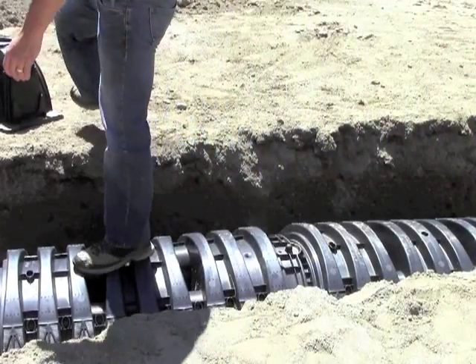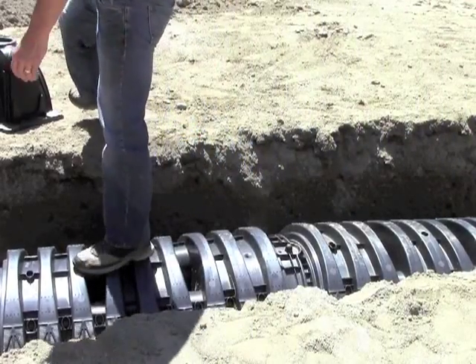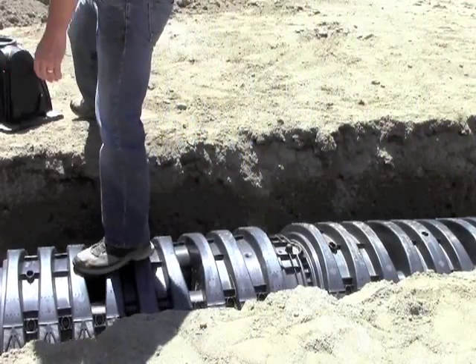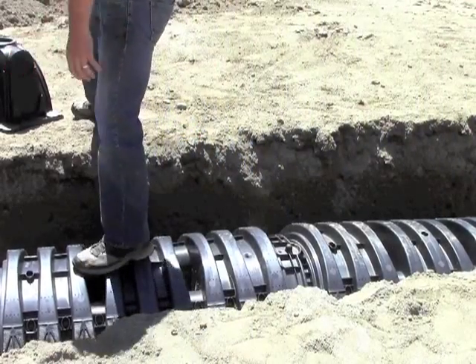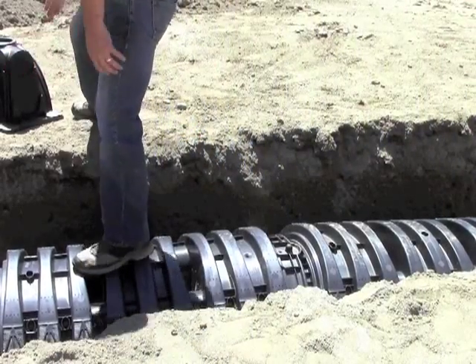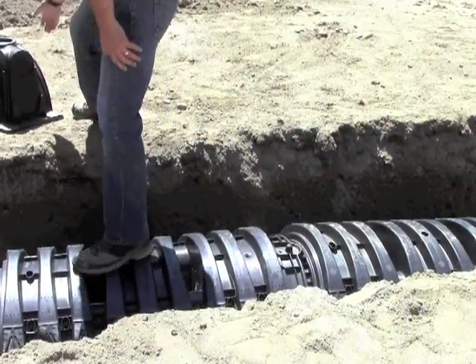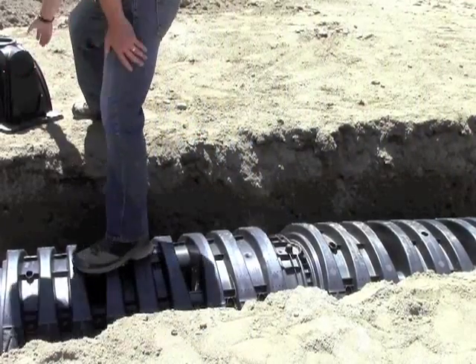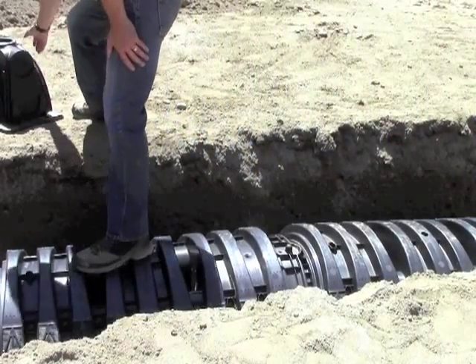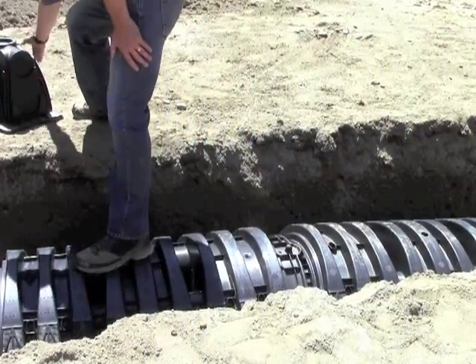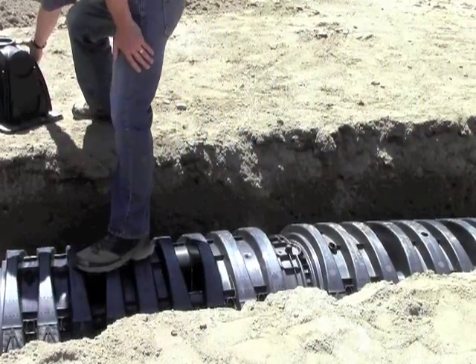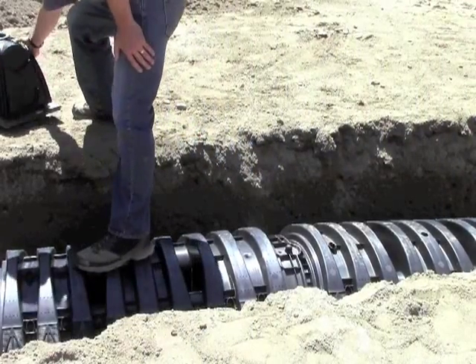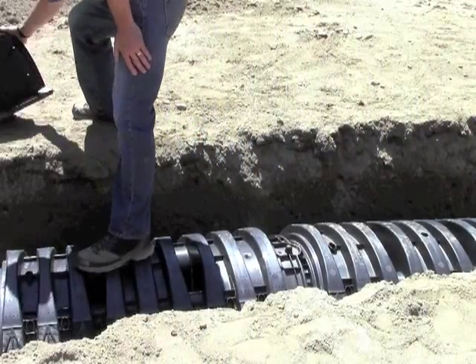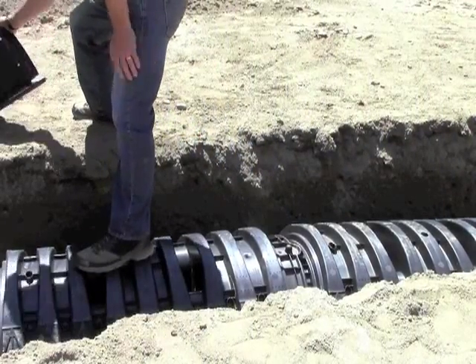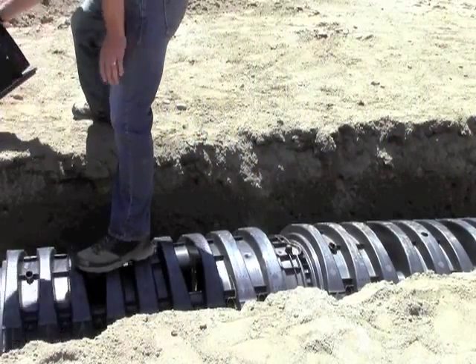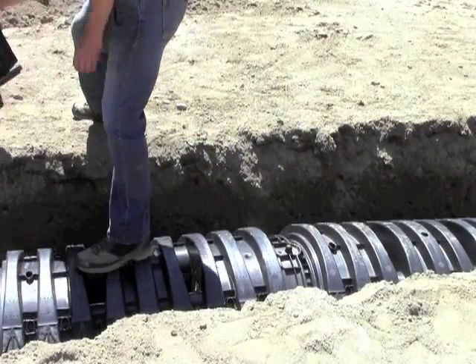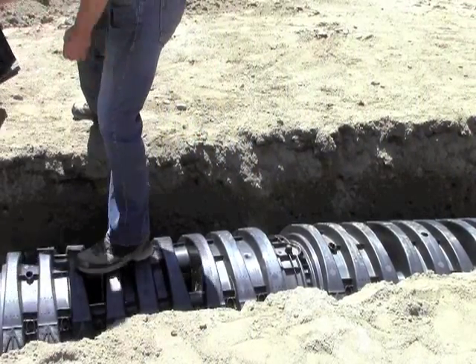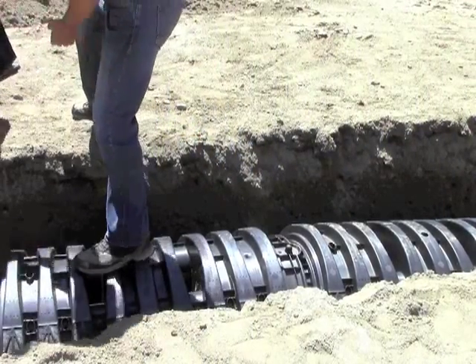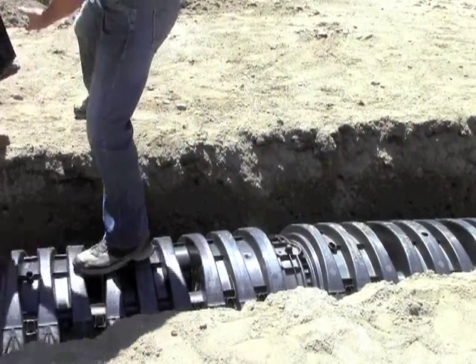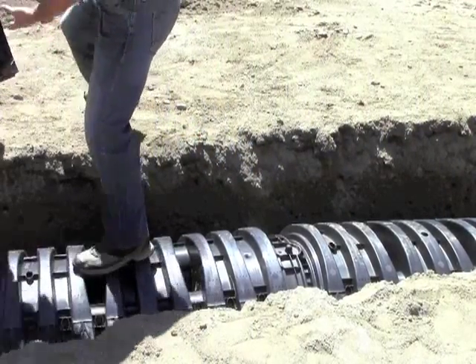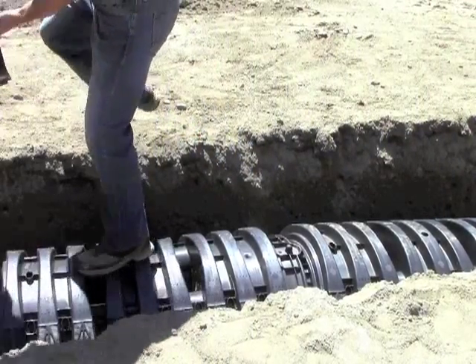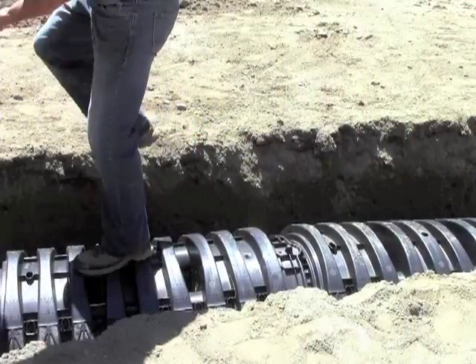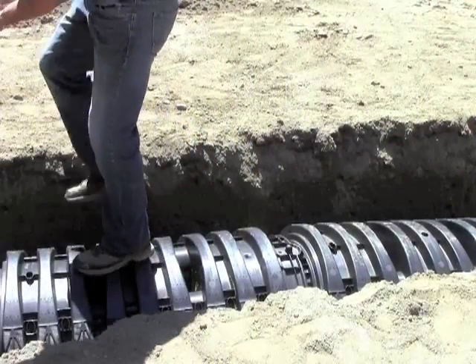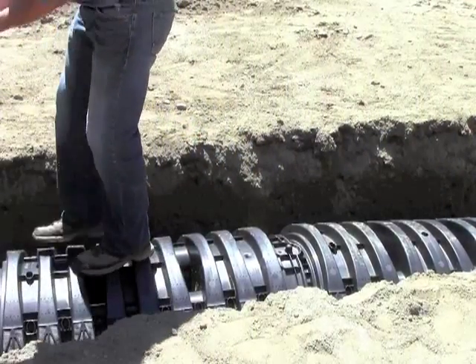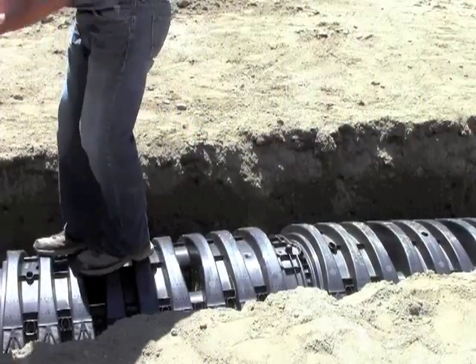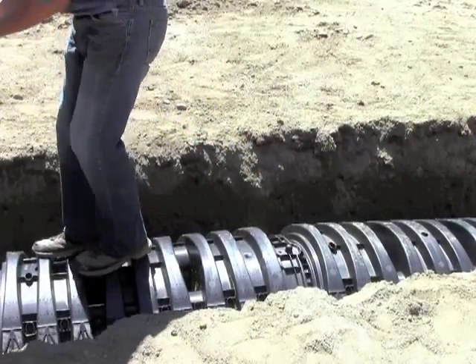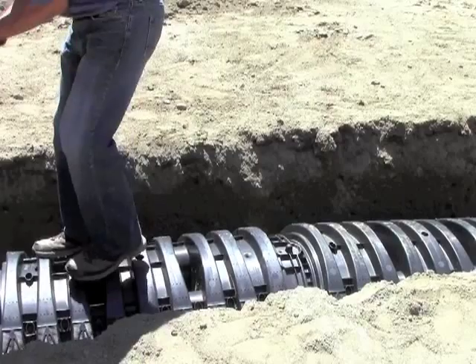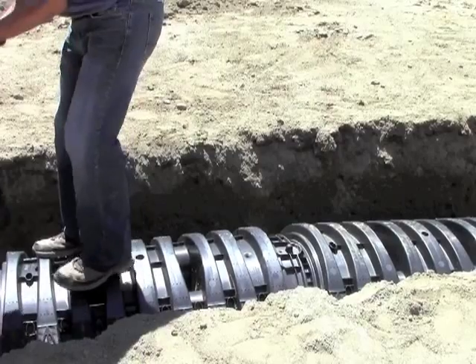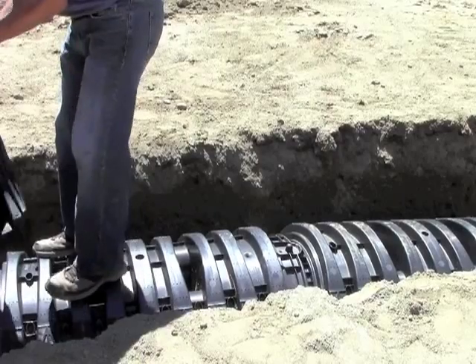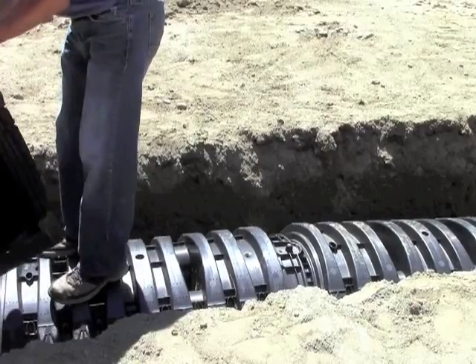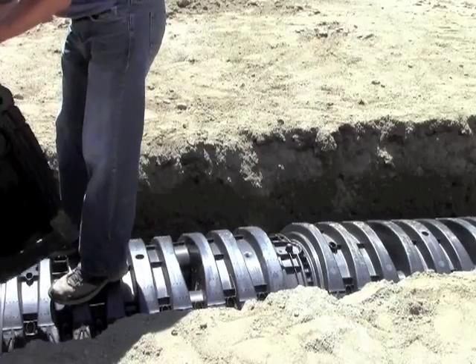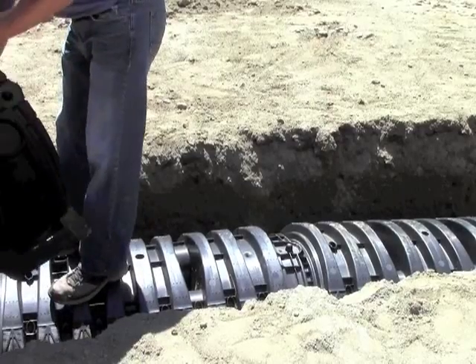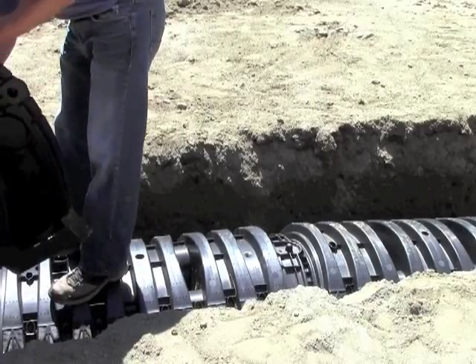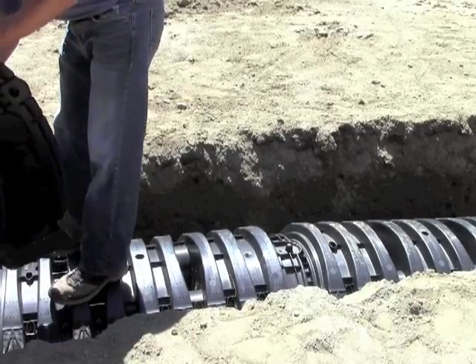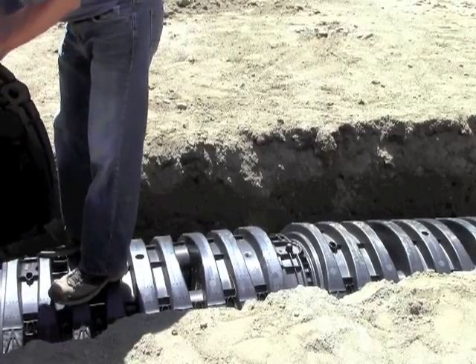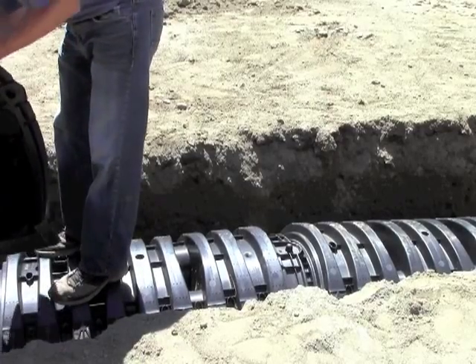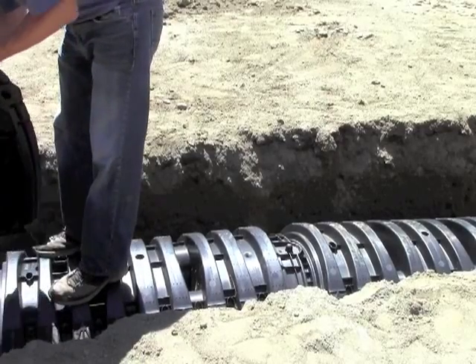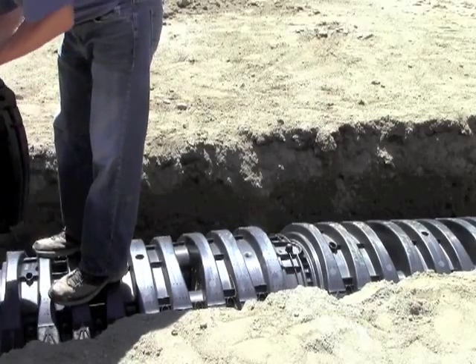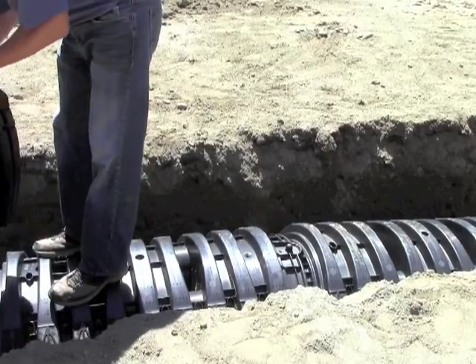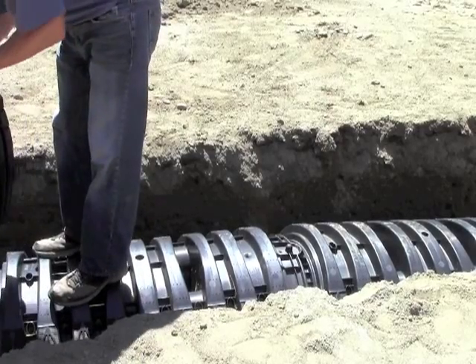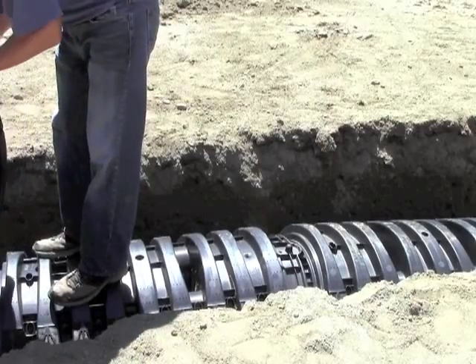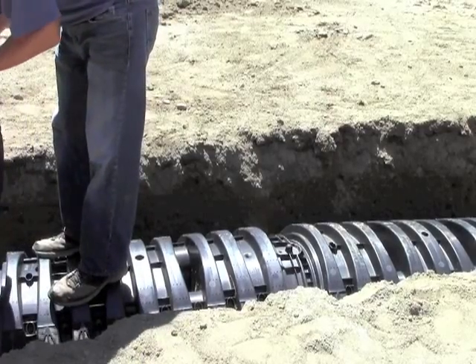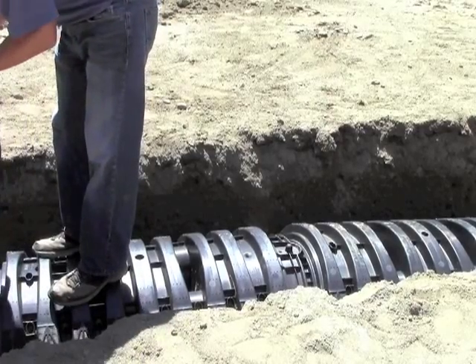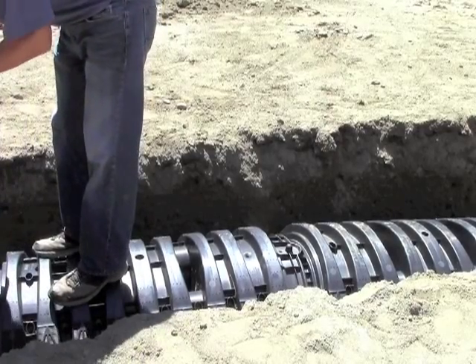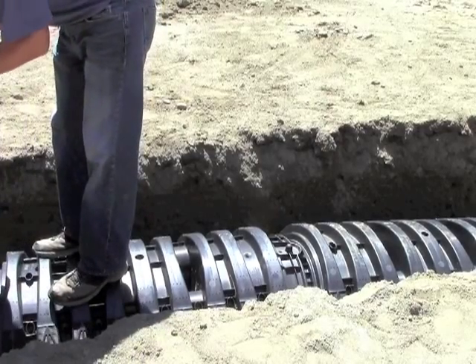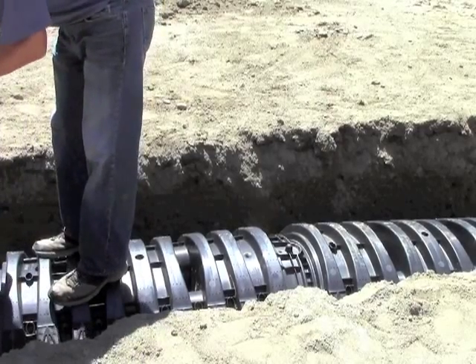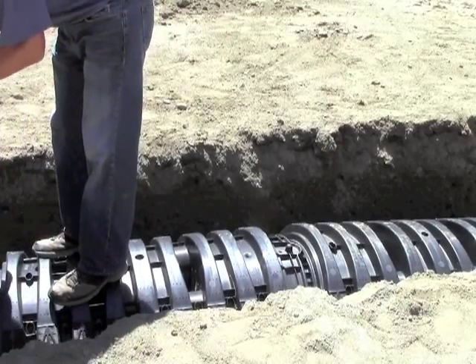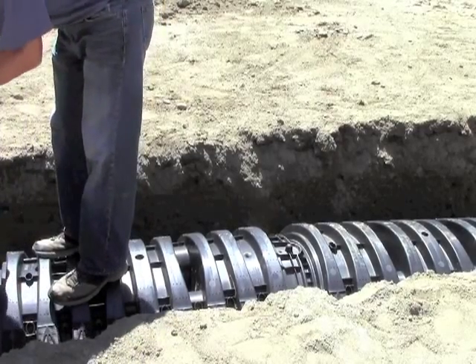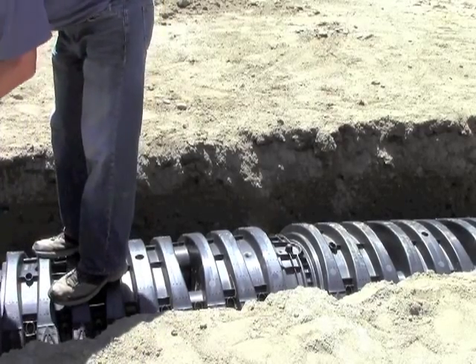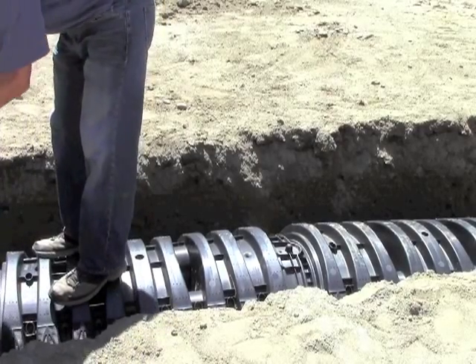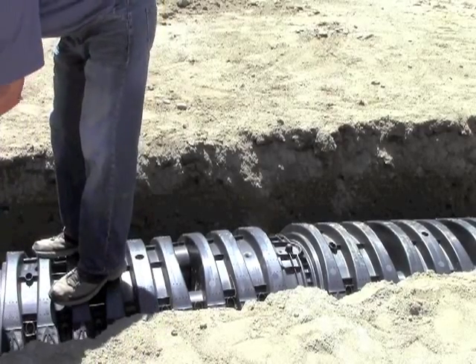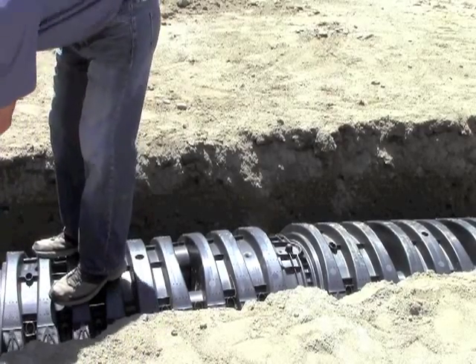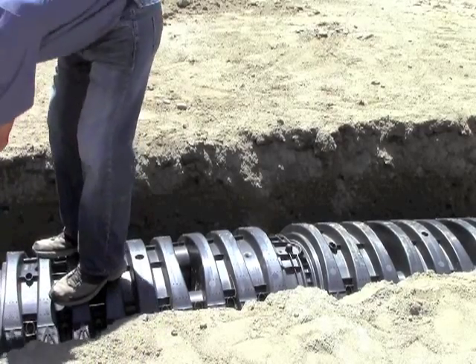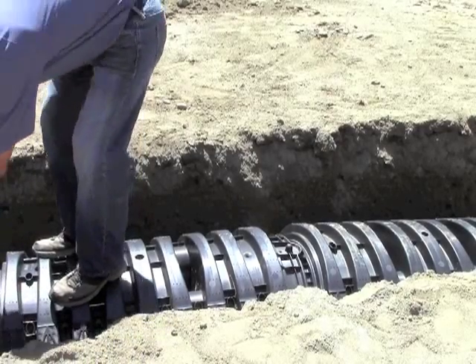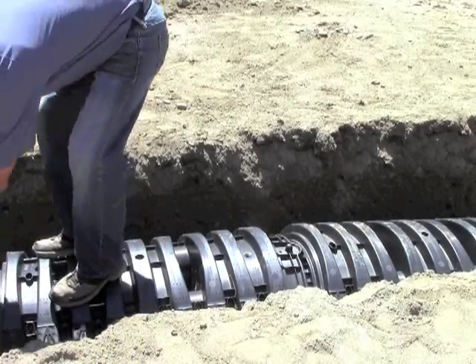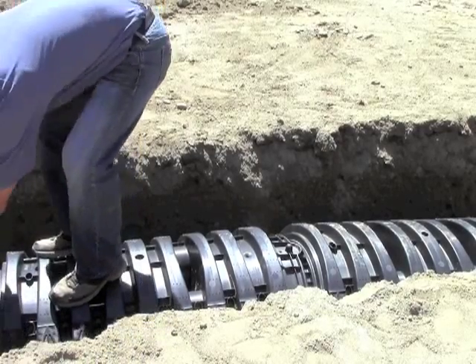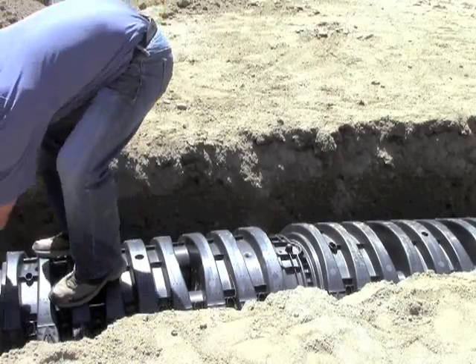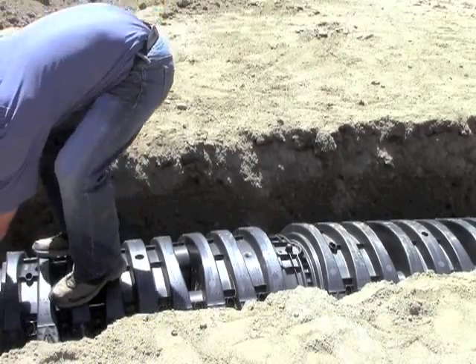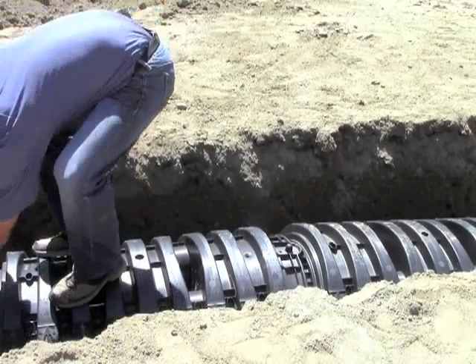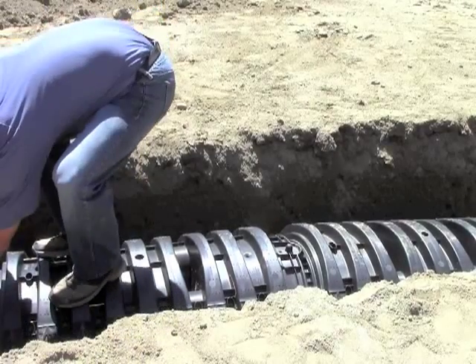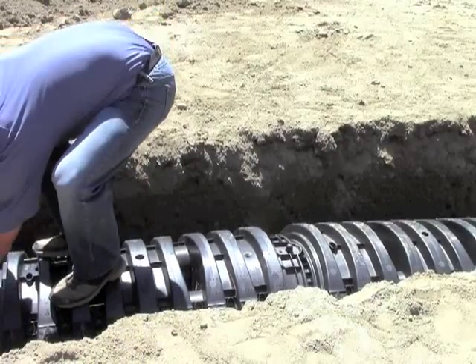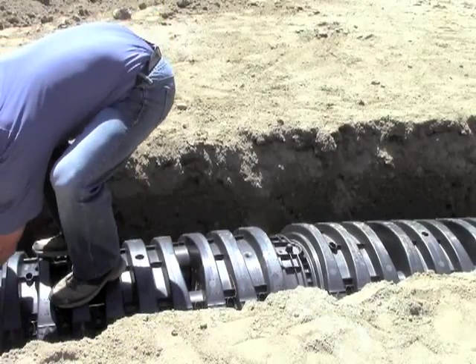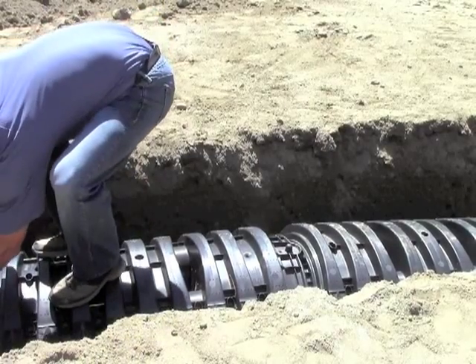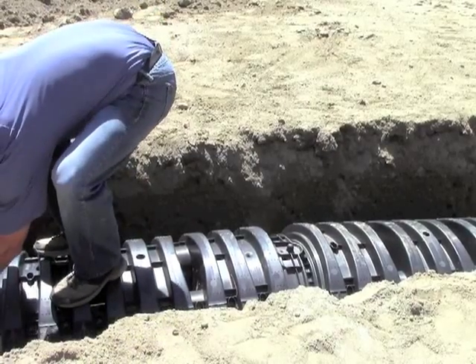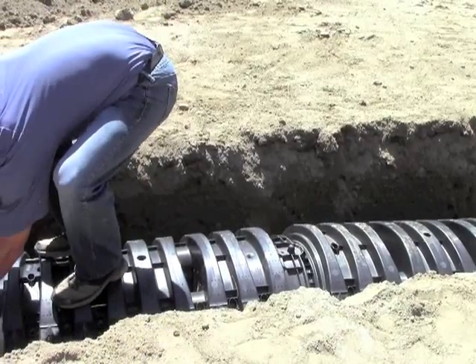Lower the chamber to the ground to connect the chambers. This process can also be used to attach the outlet end cap.